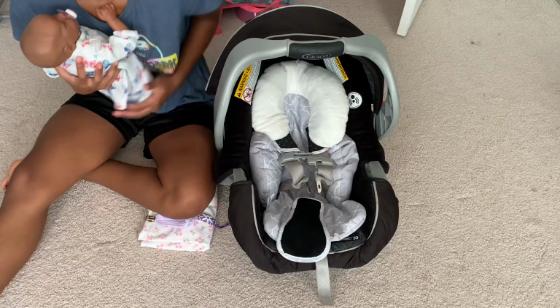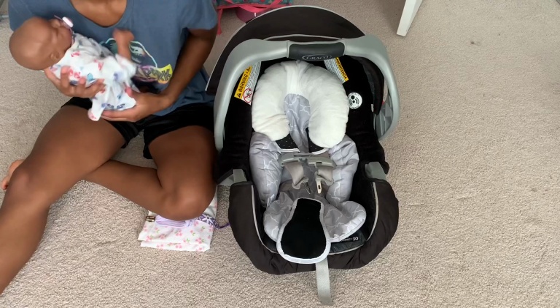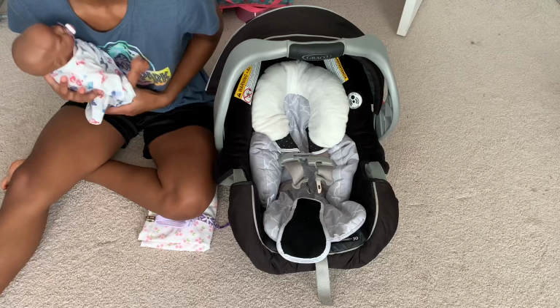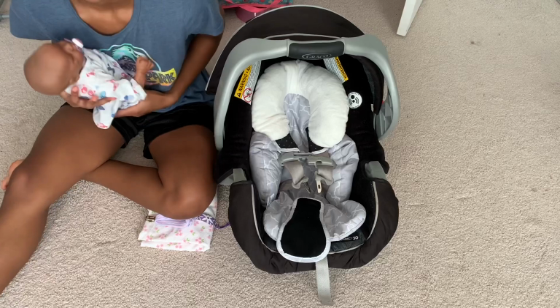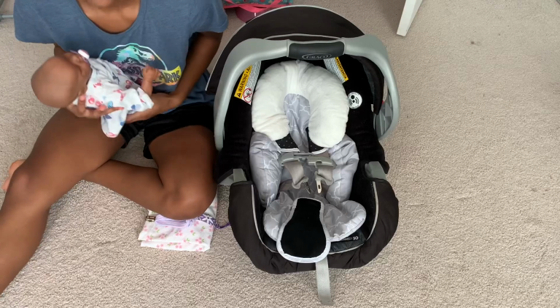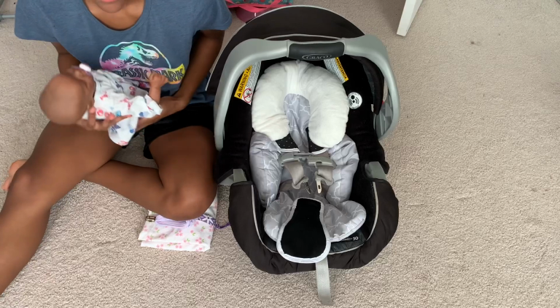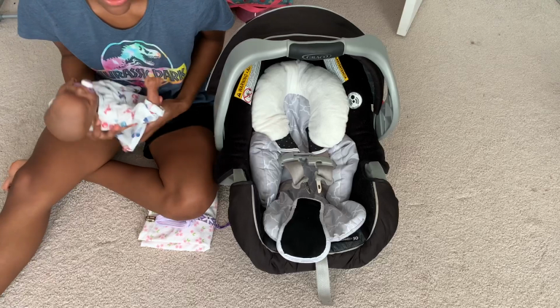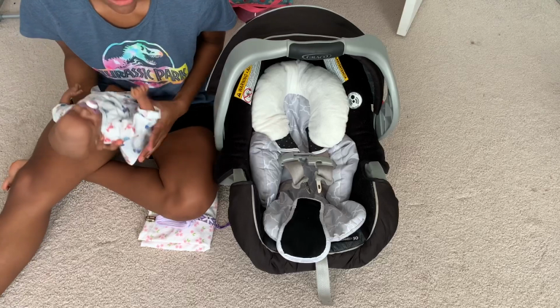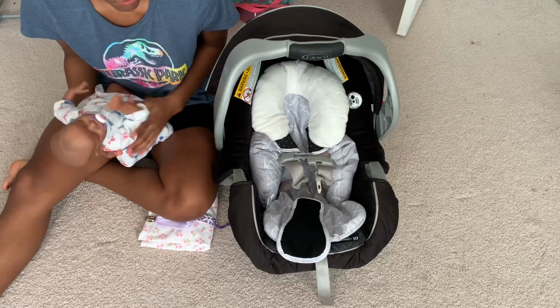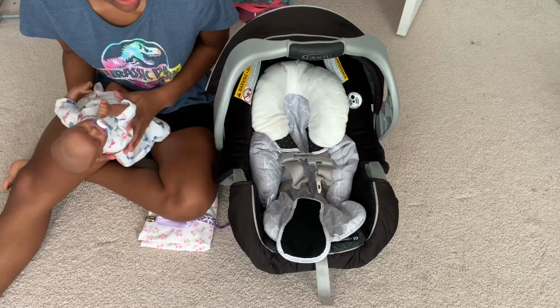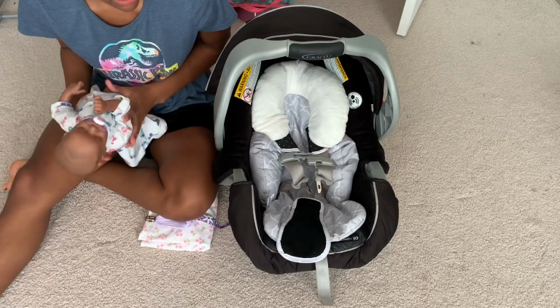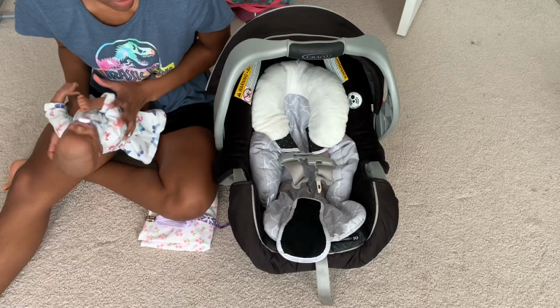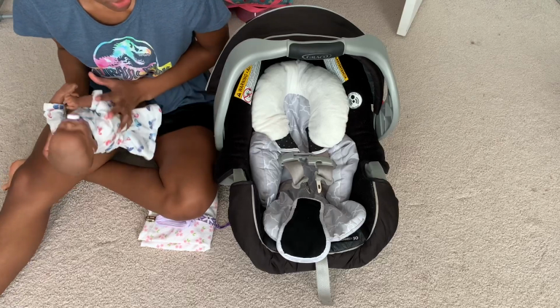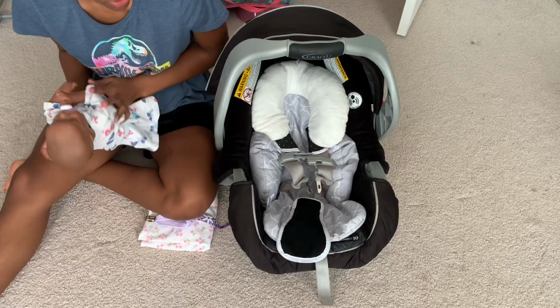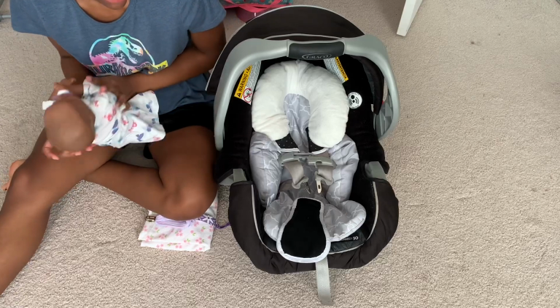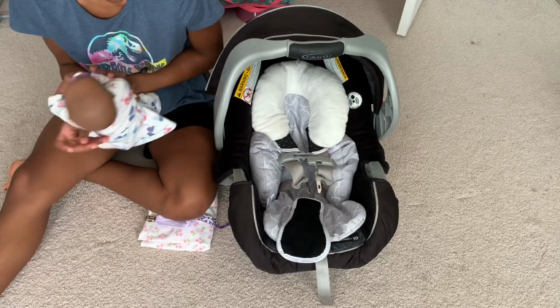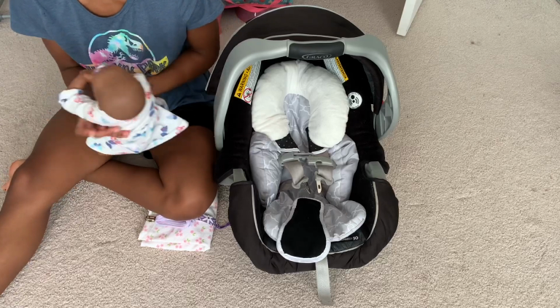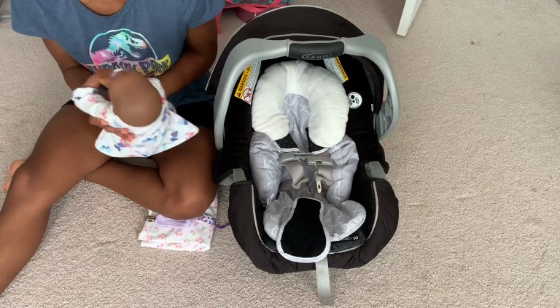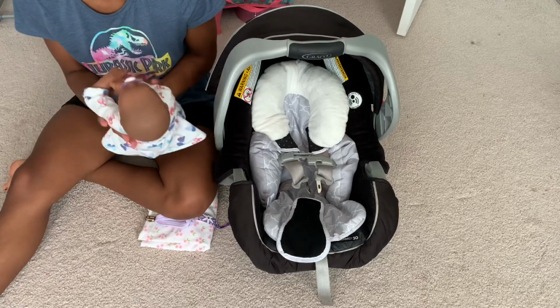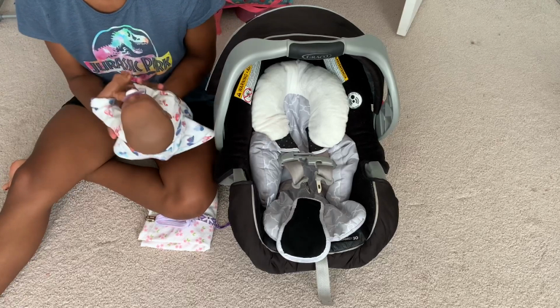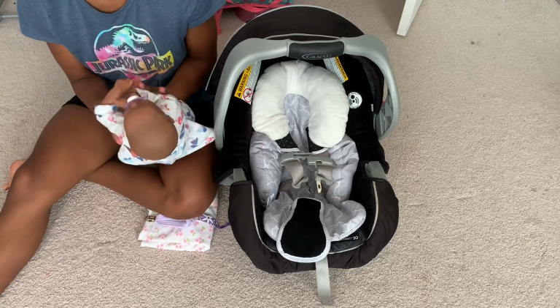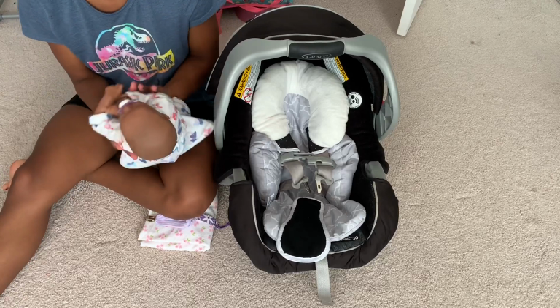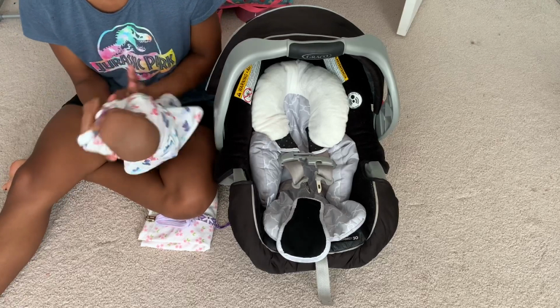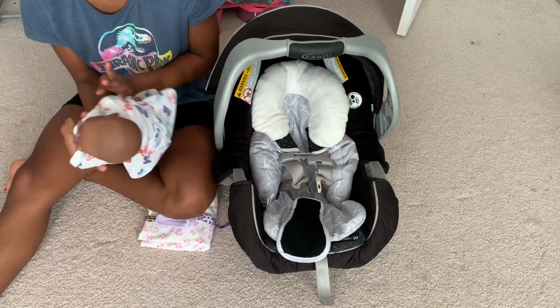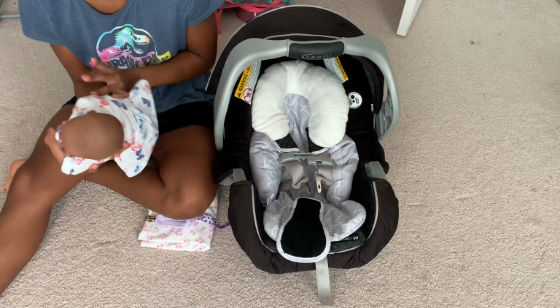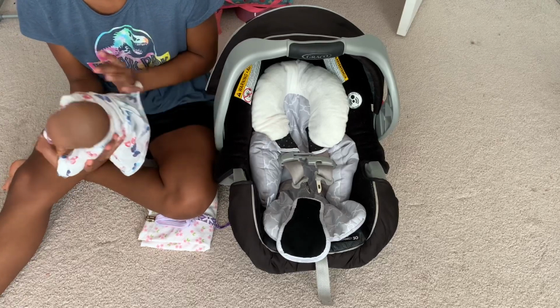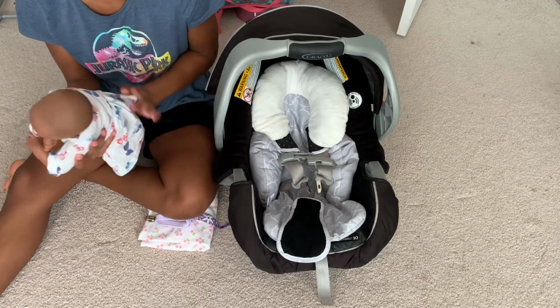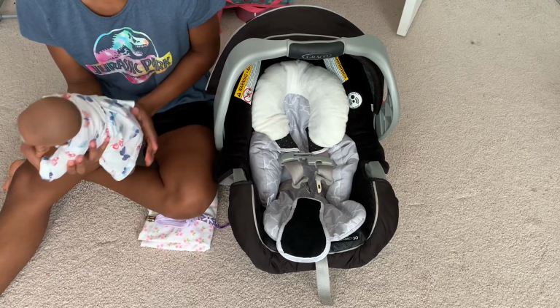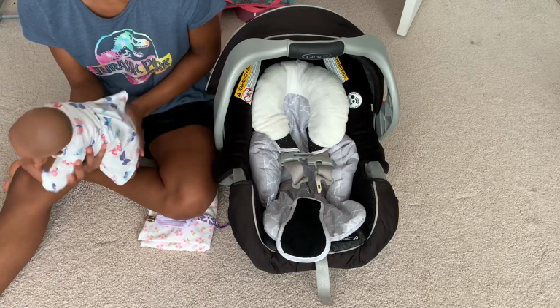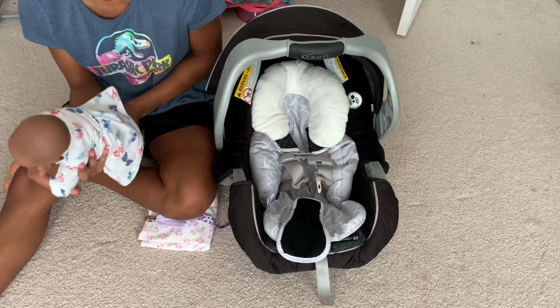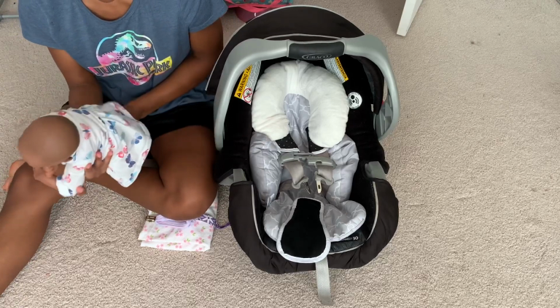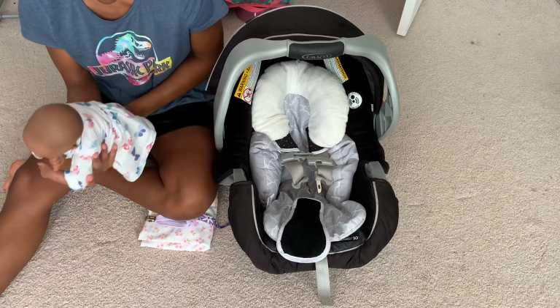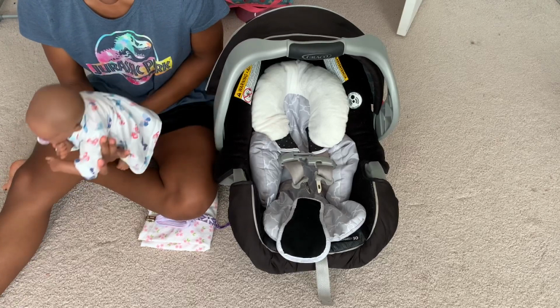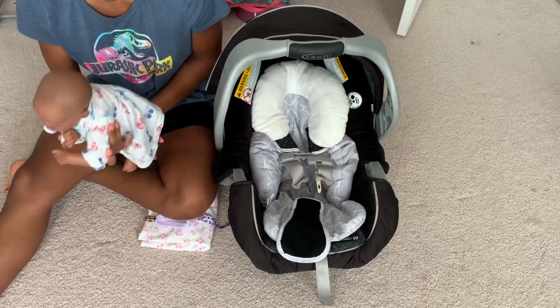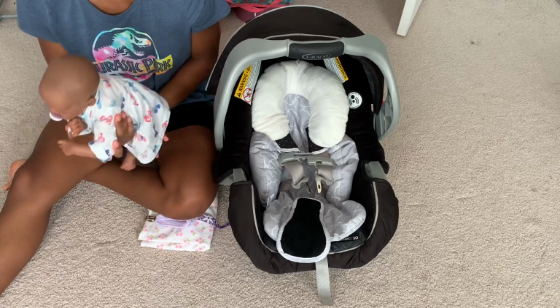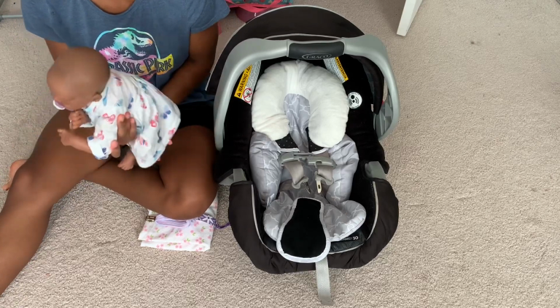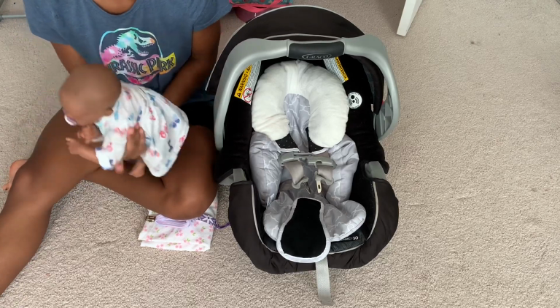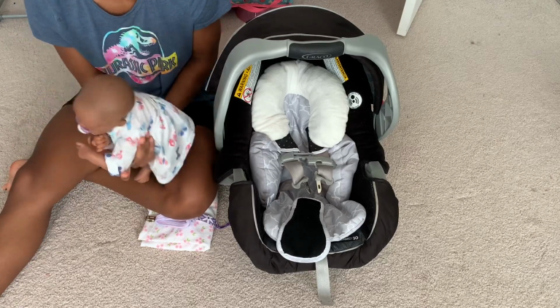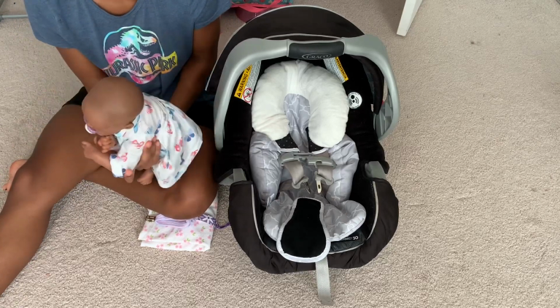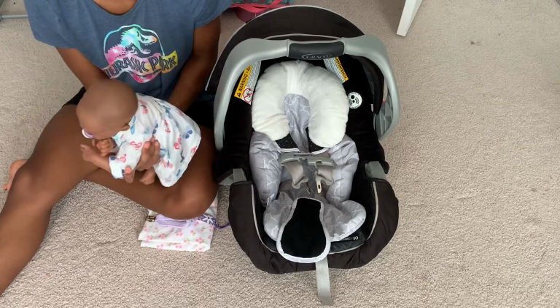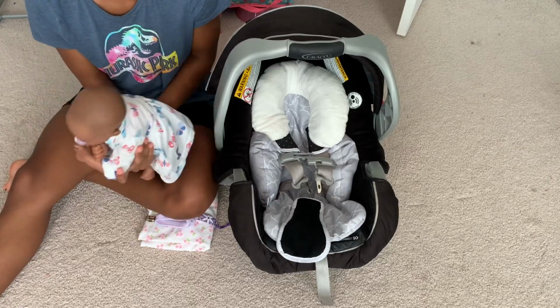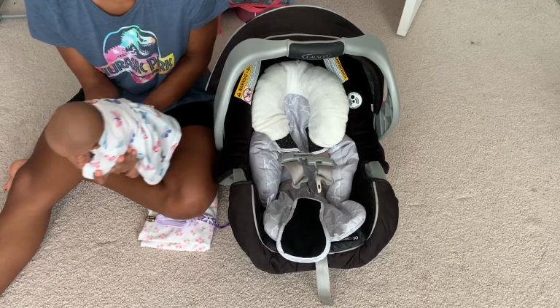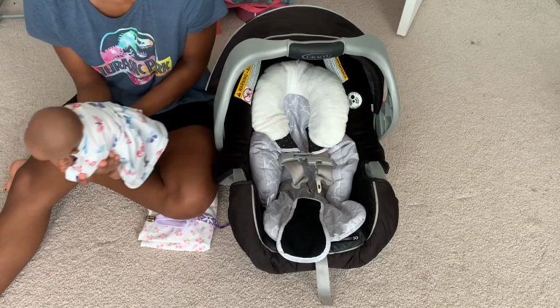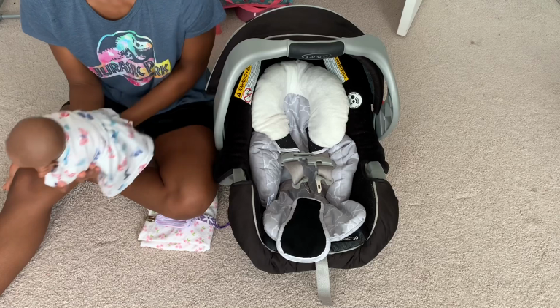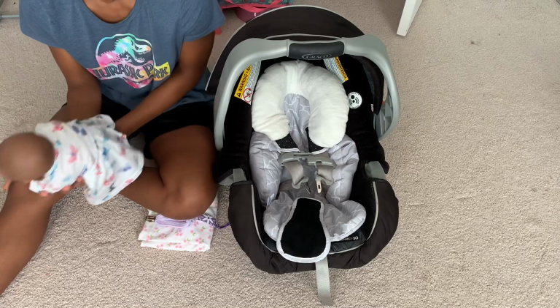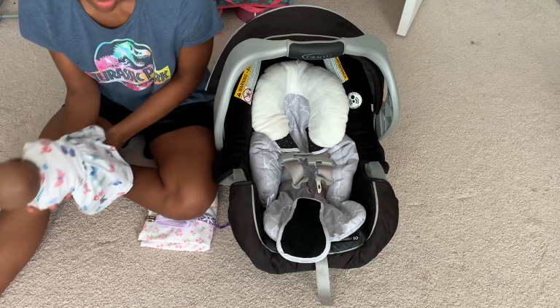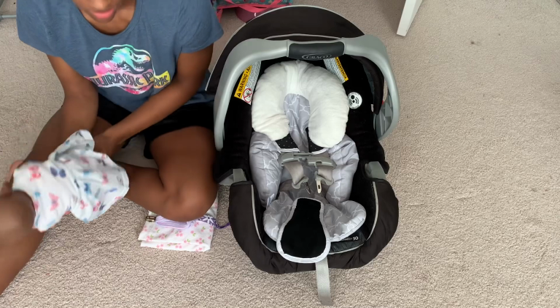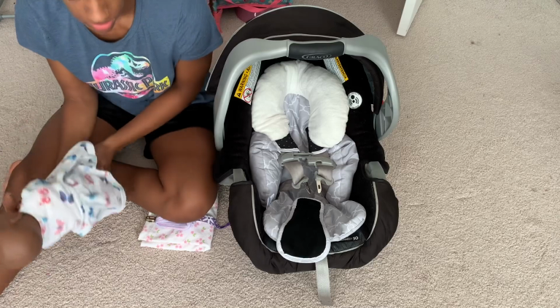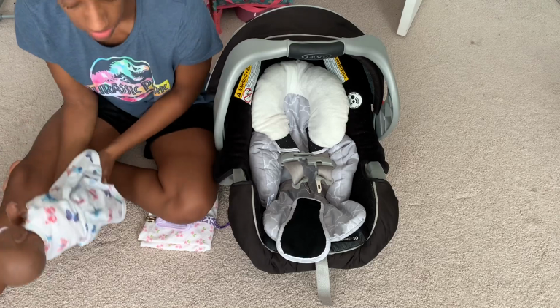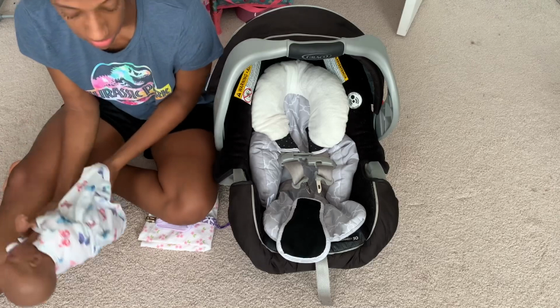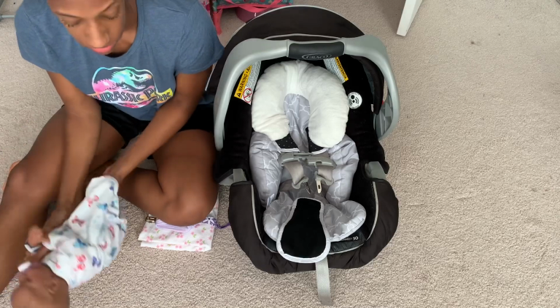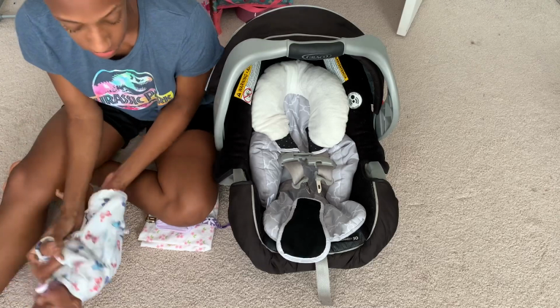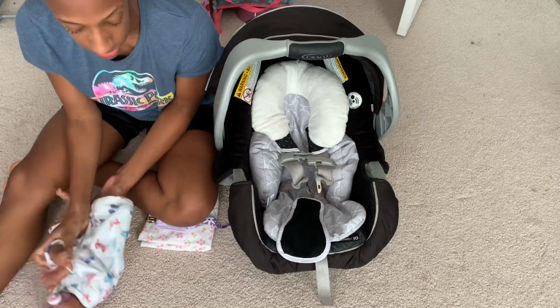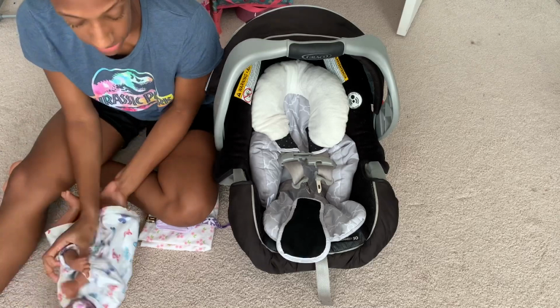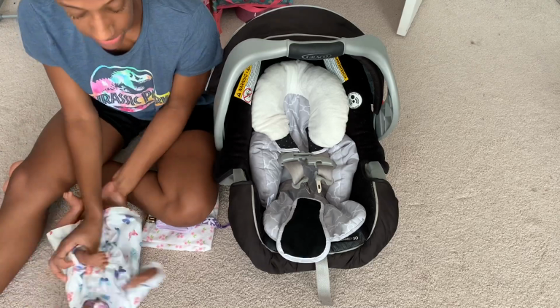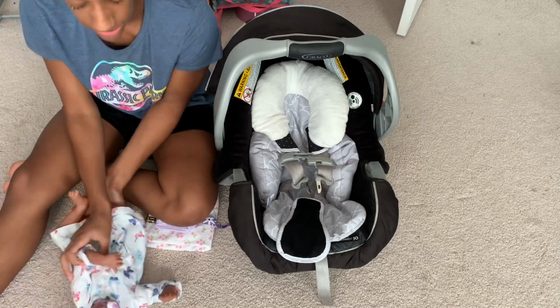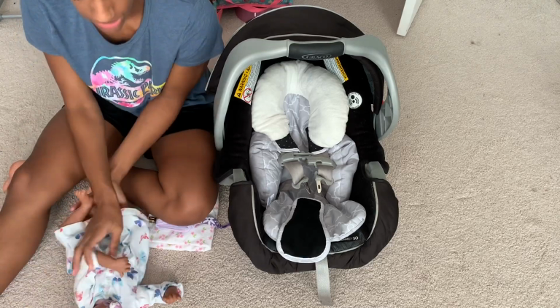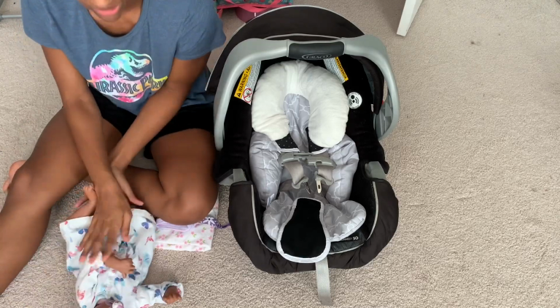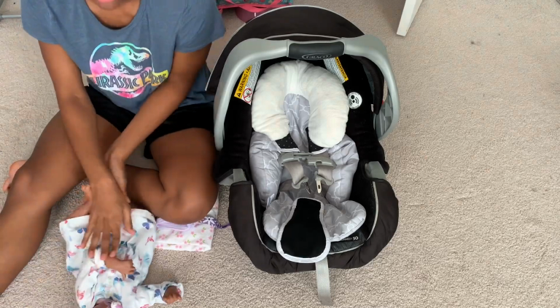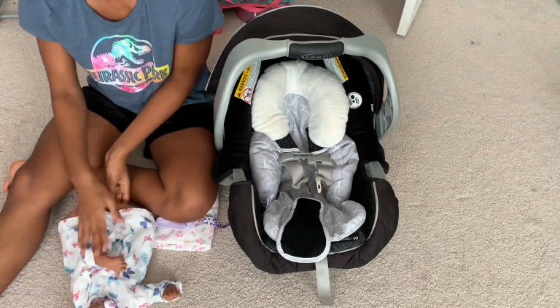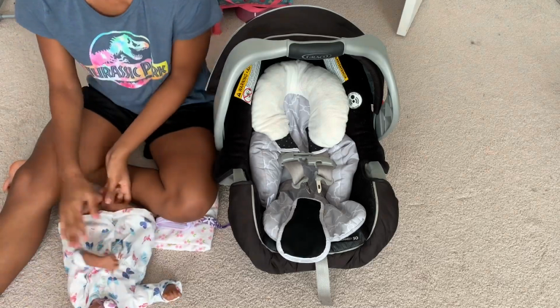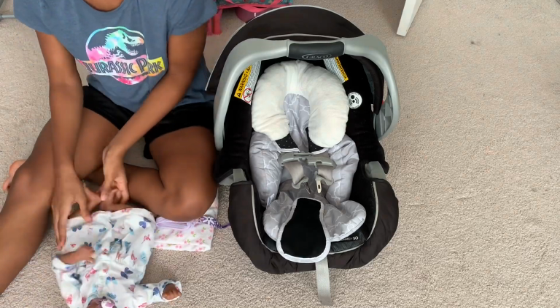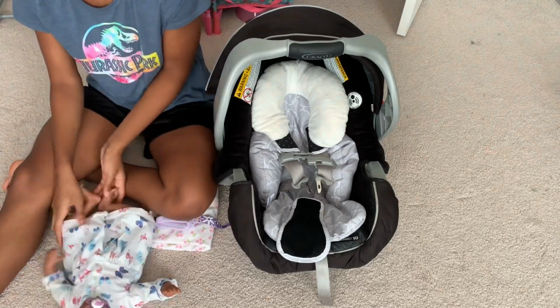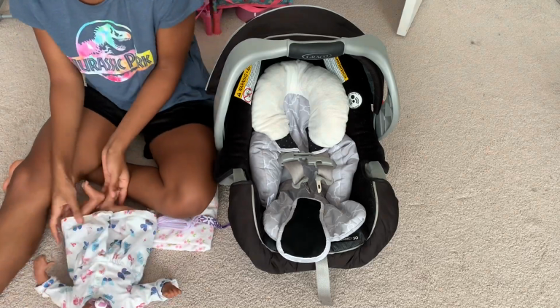Hey guys, what's up? So today I'm going to be showing you how to make a reborn look realistic in a car seat.